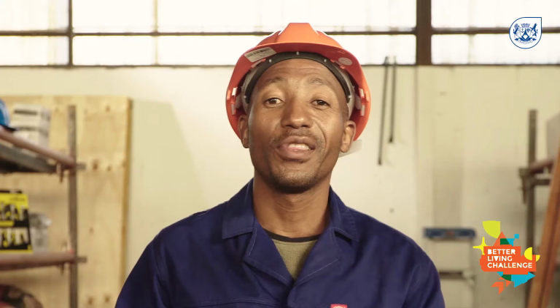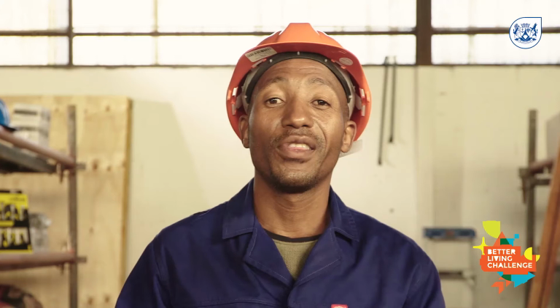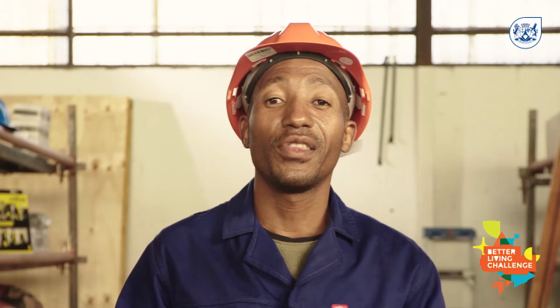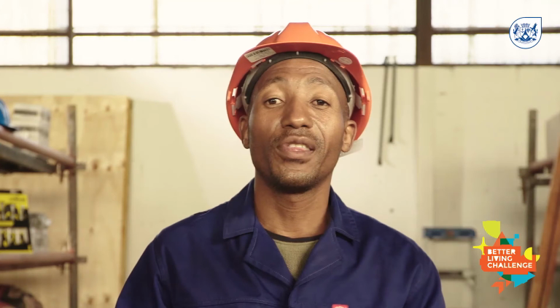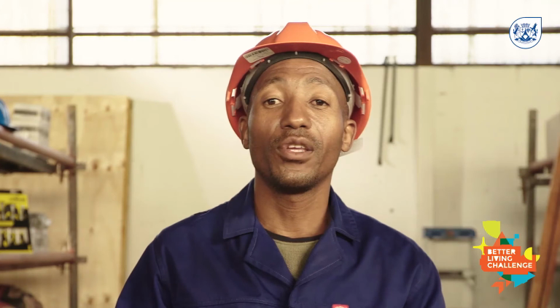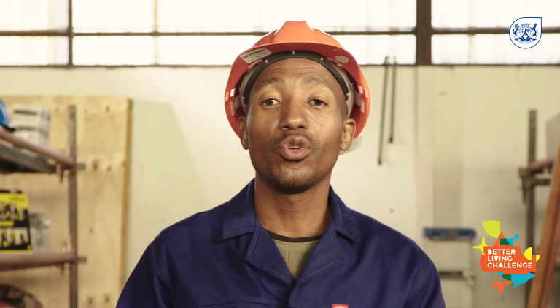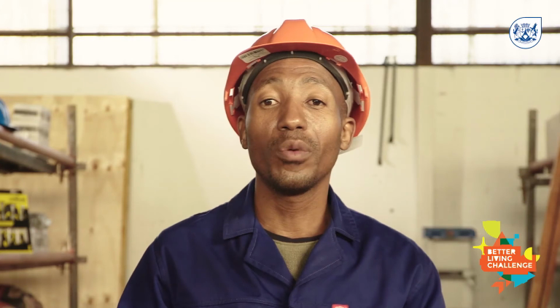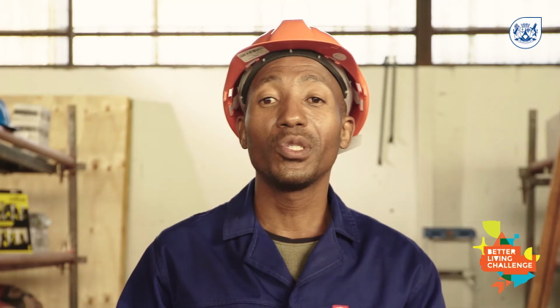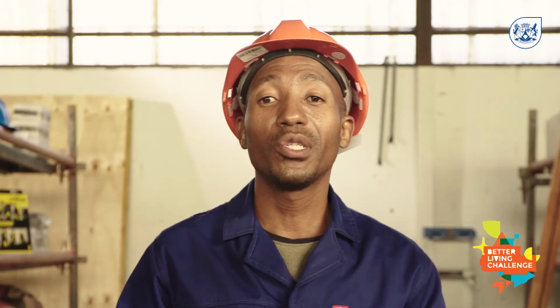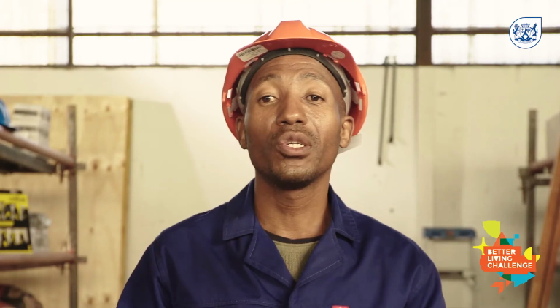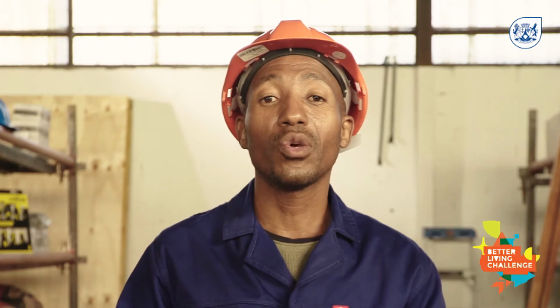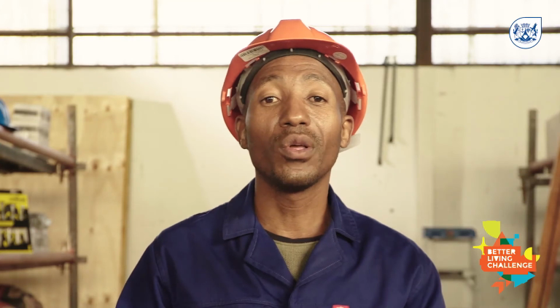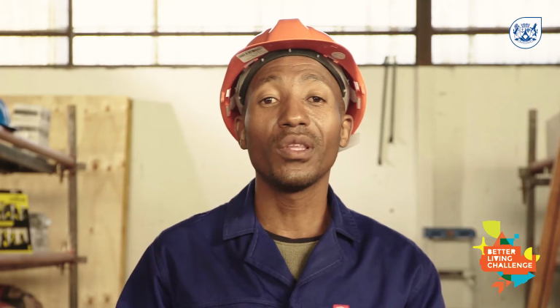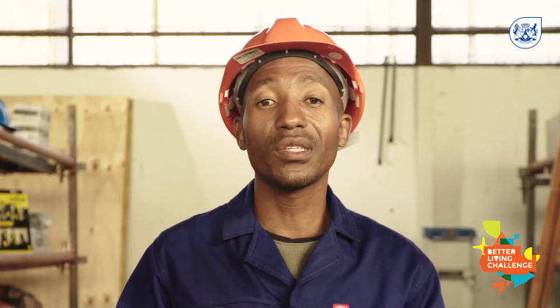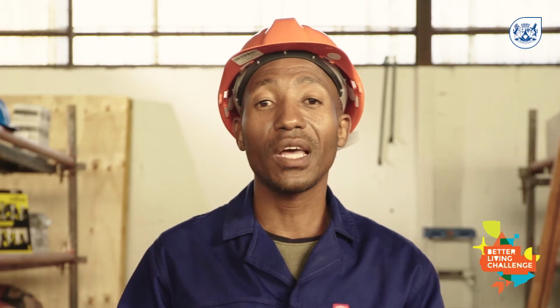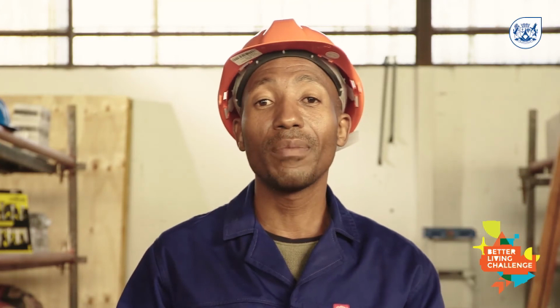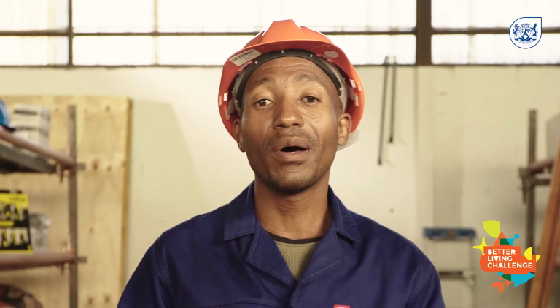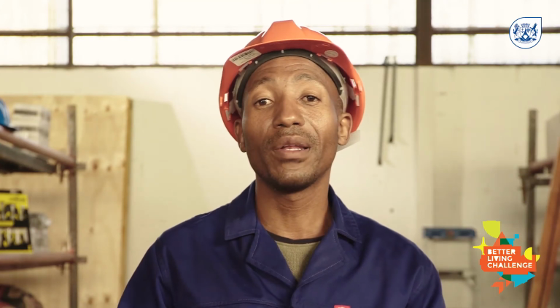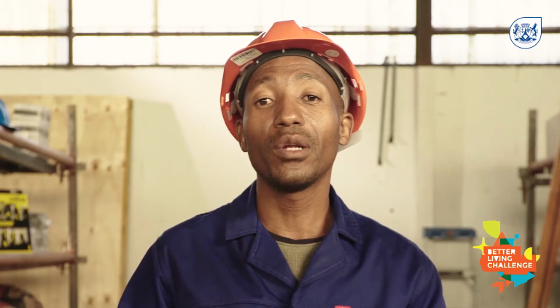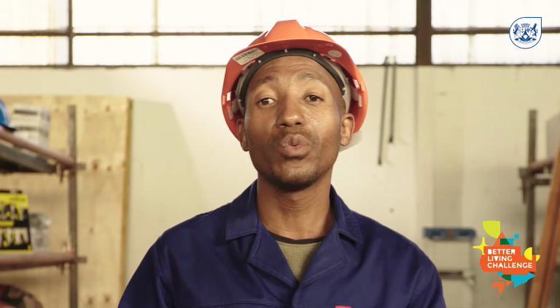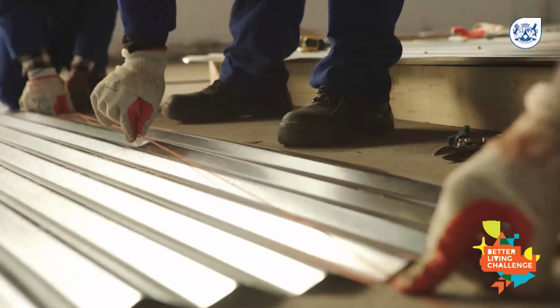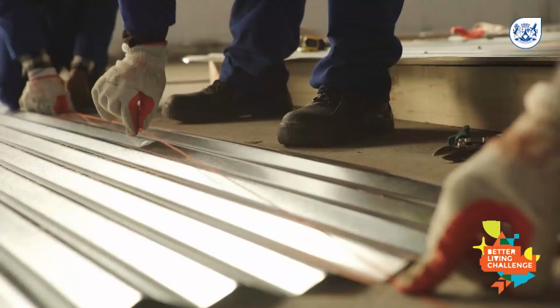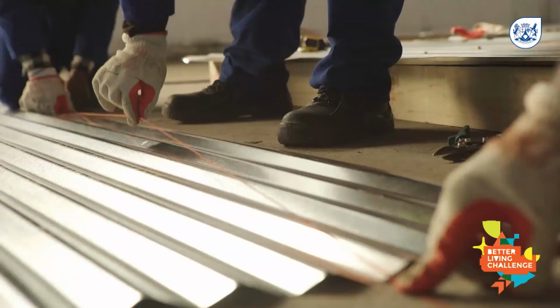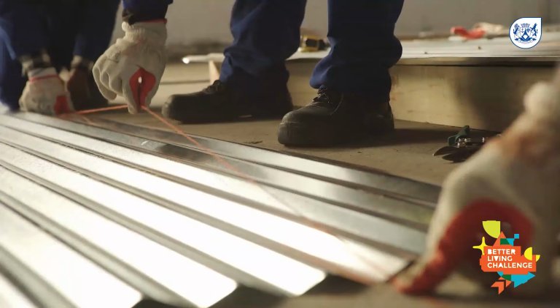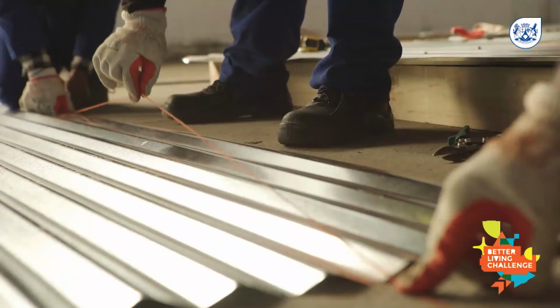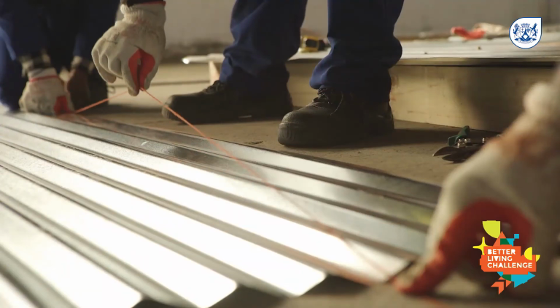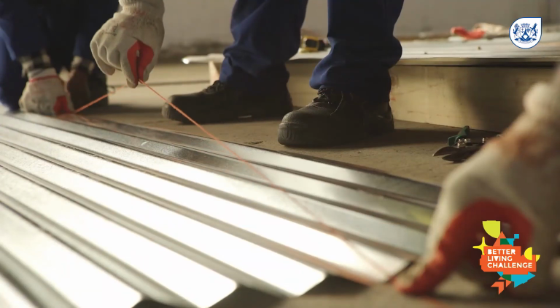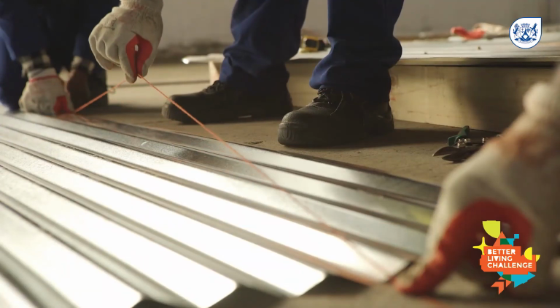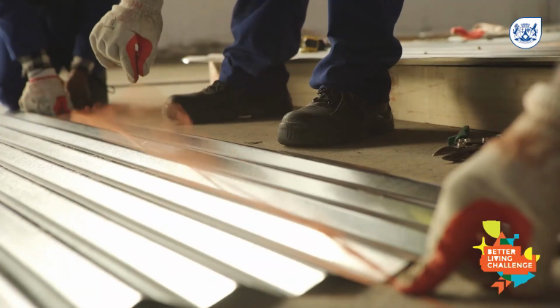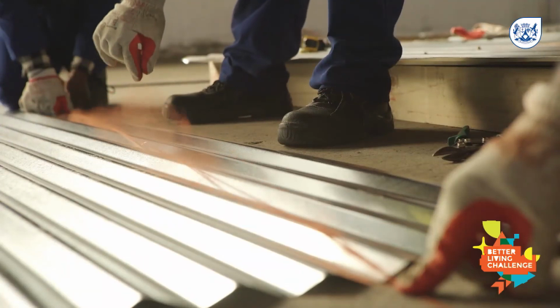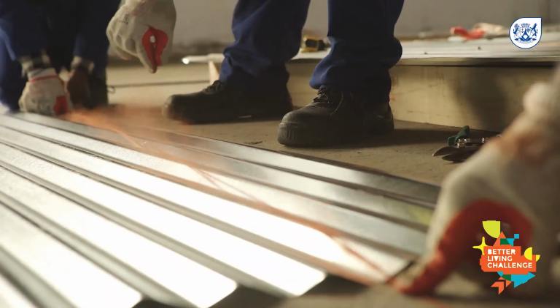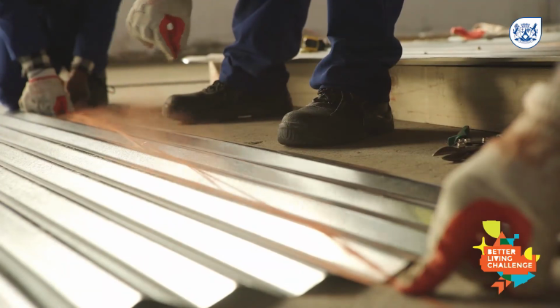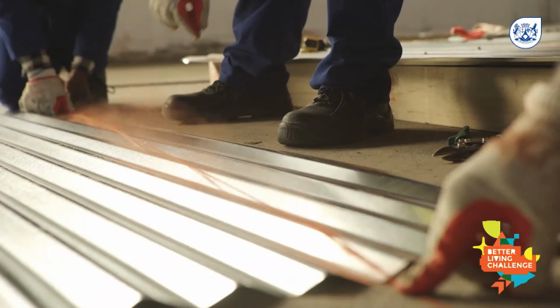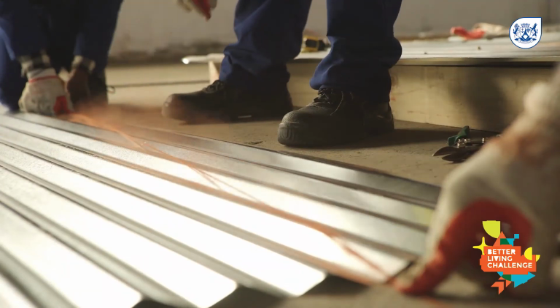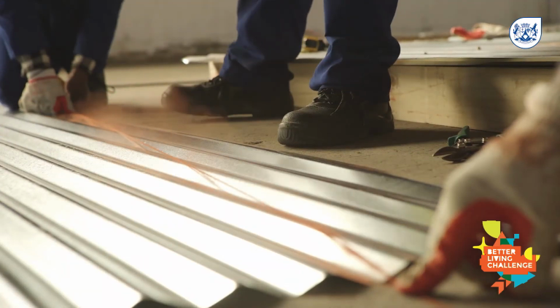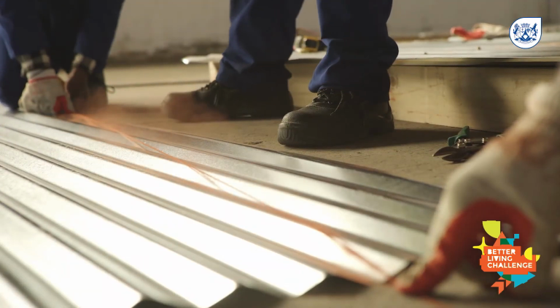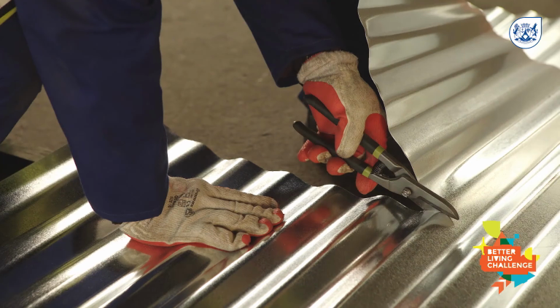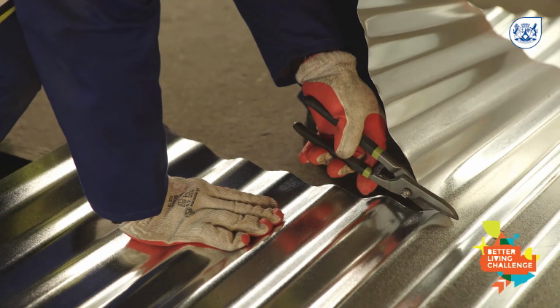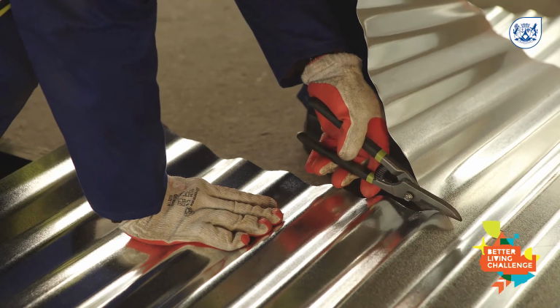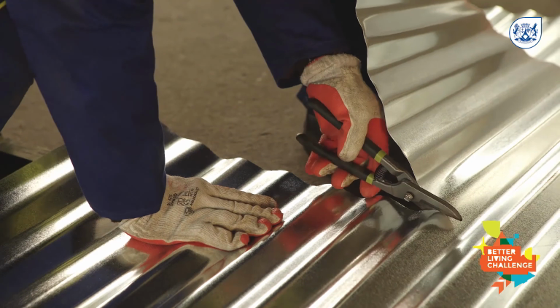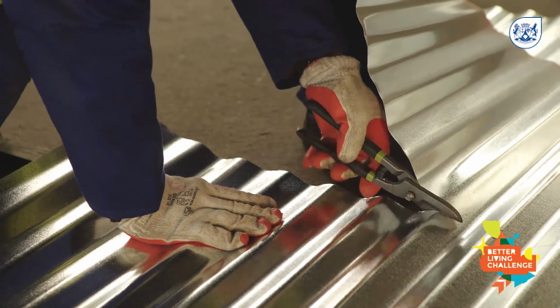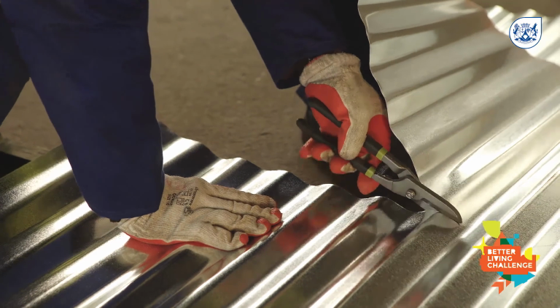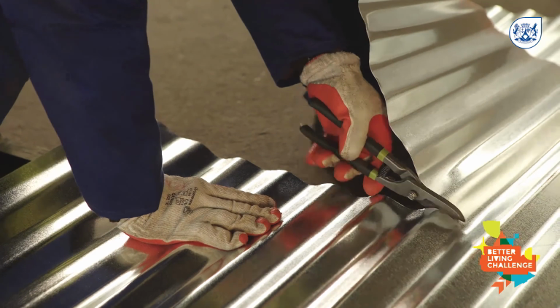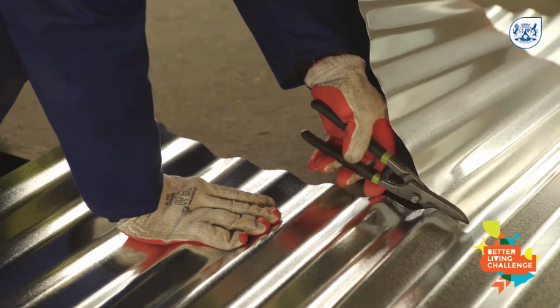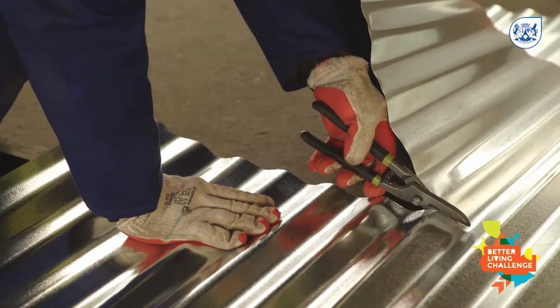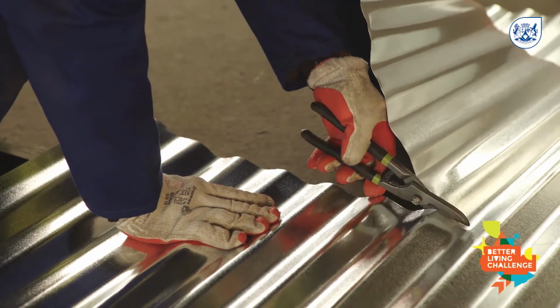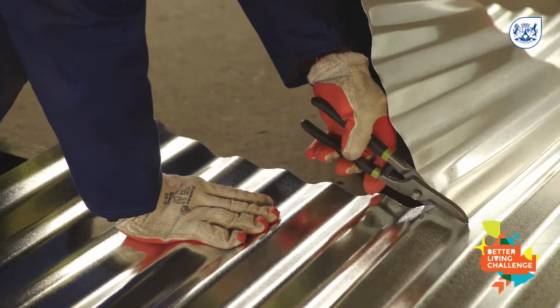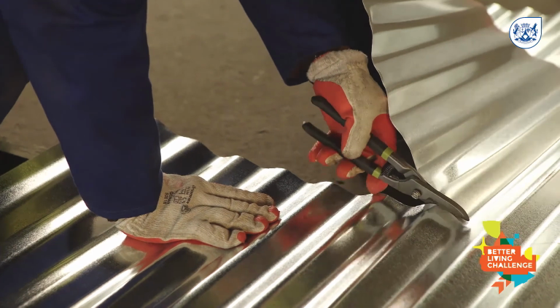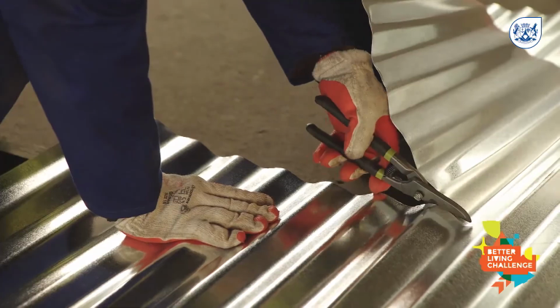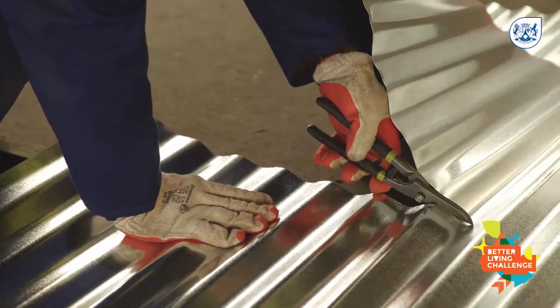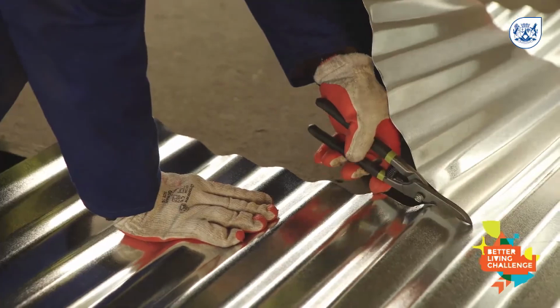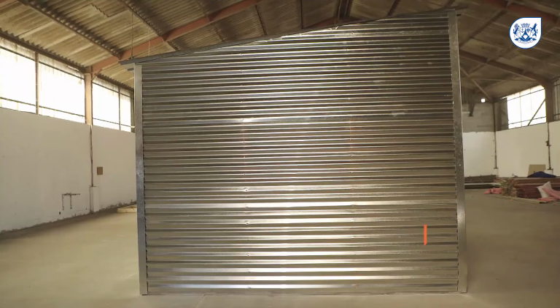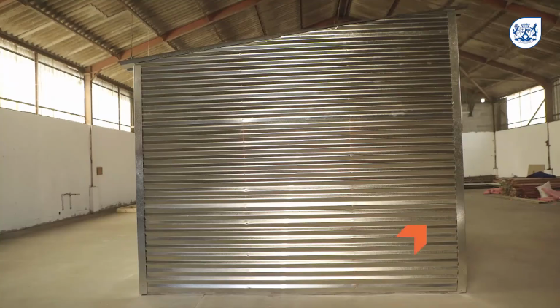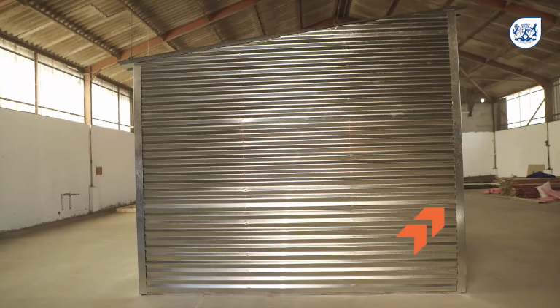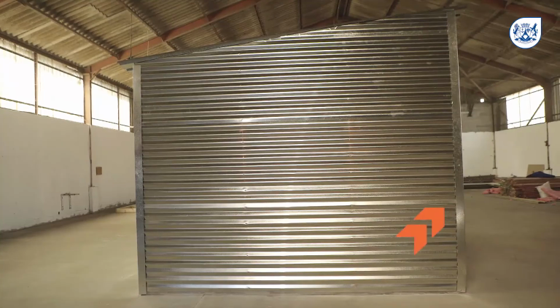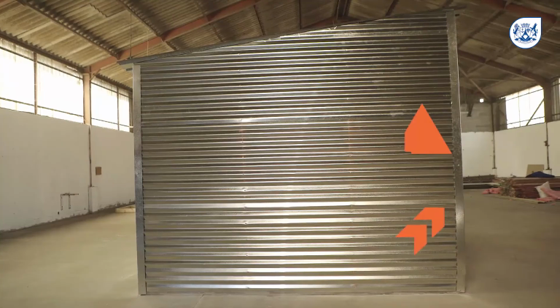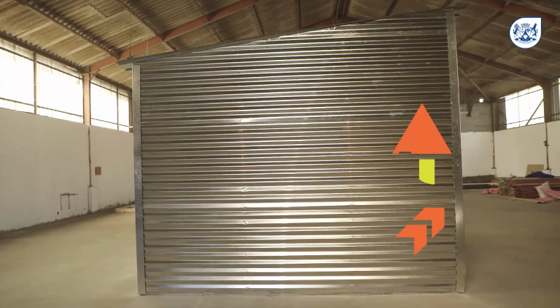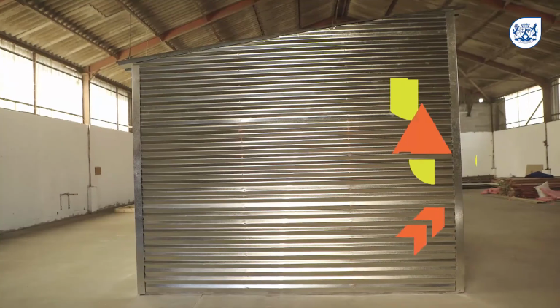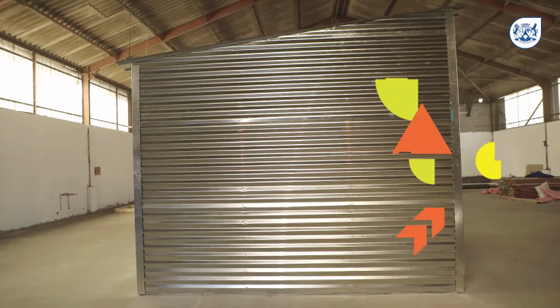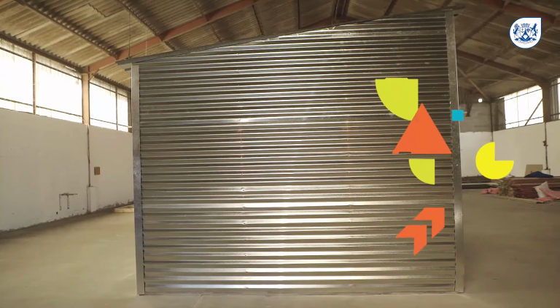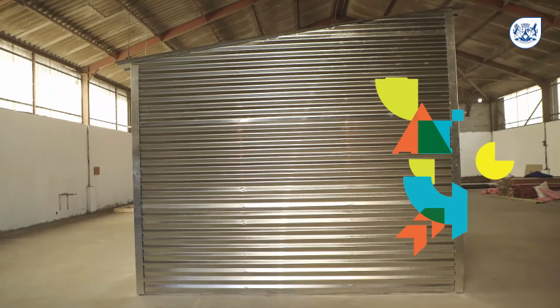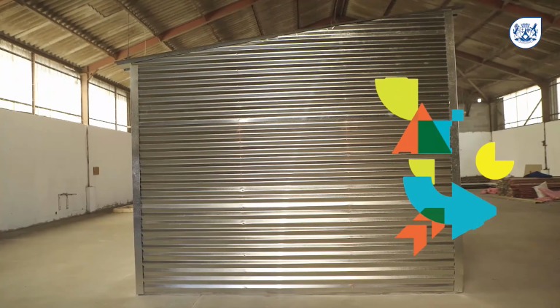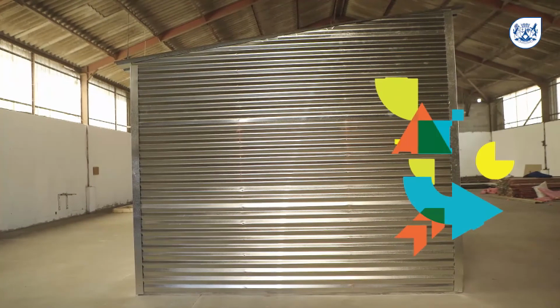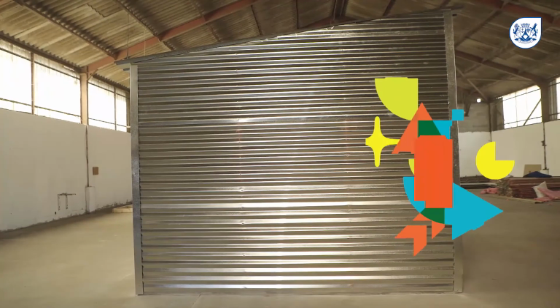The top sheets on the side panel will be cut to align with the angle of the framework, which should be 7 degrees.